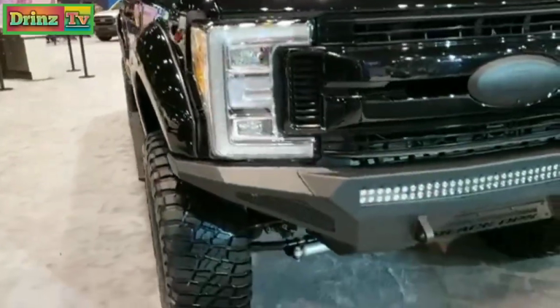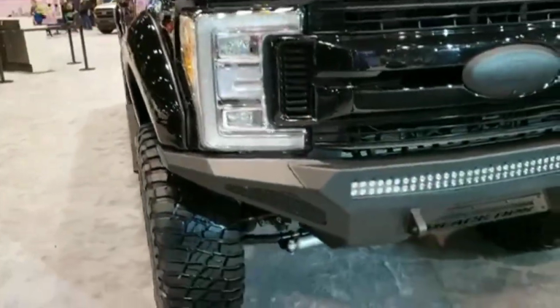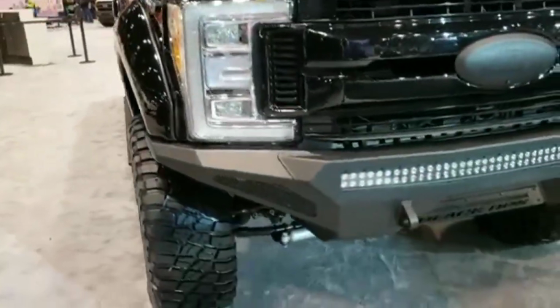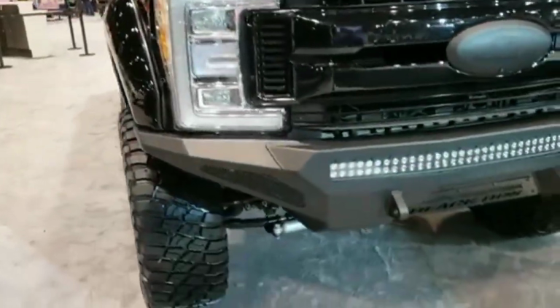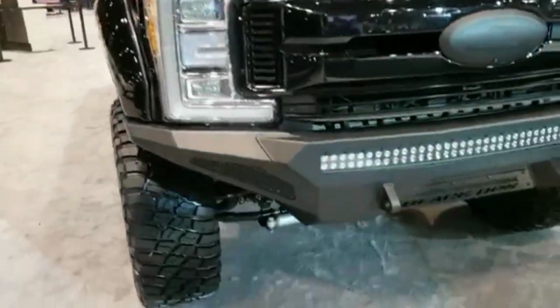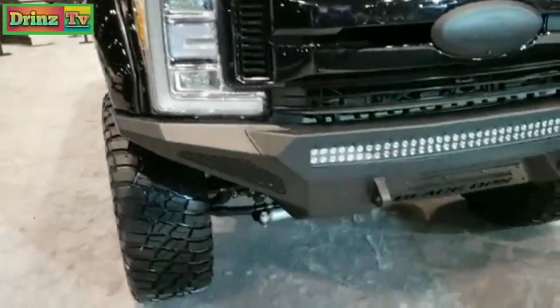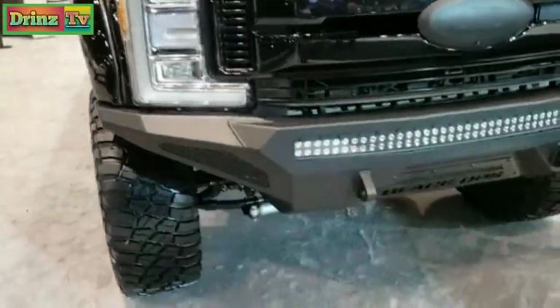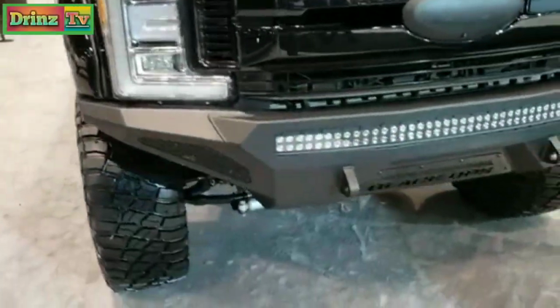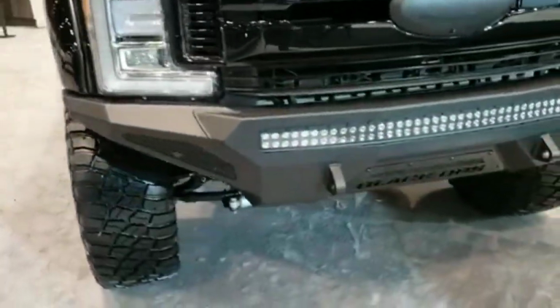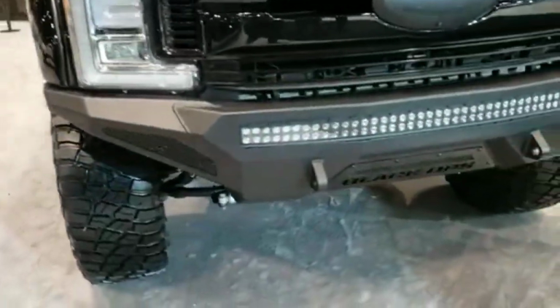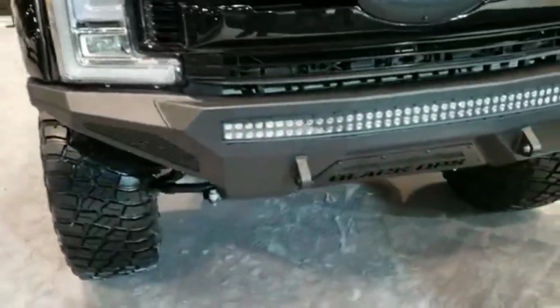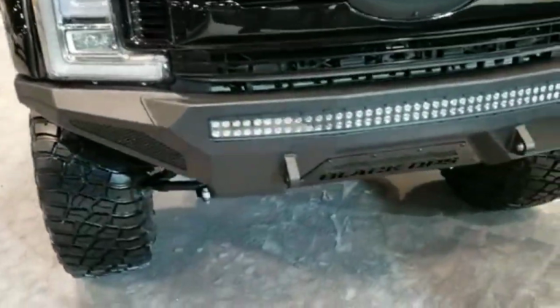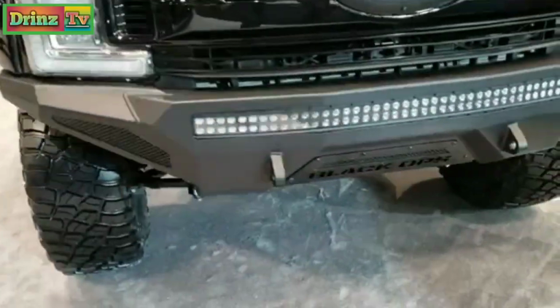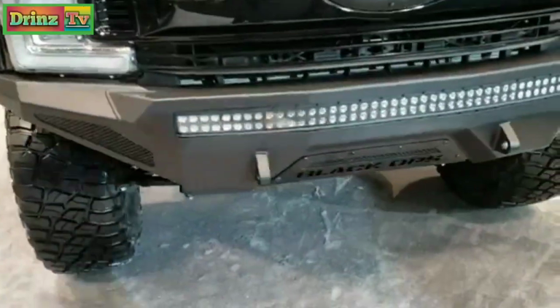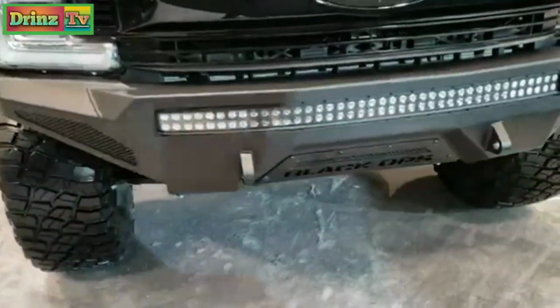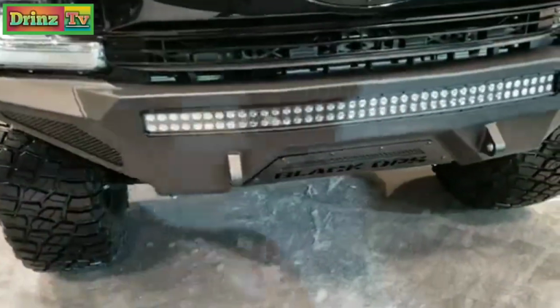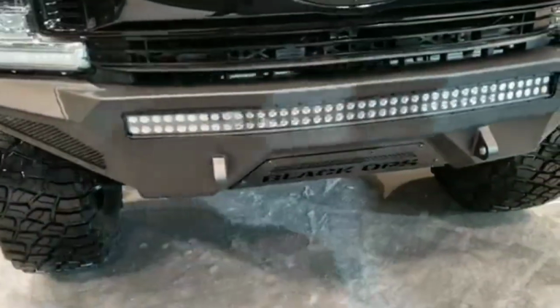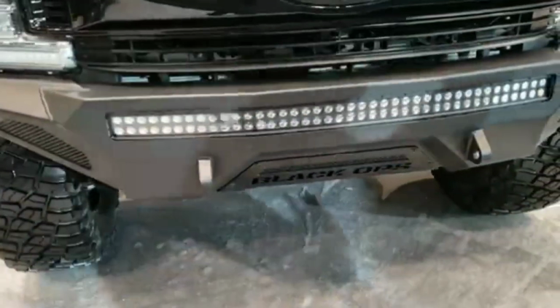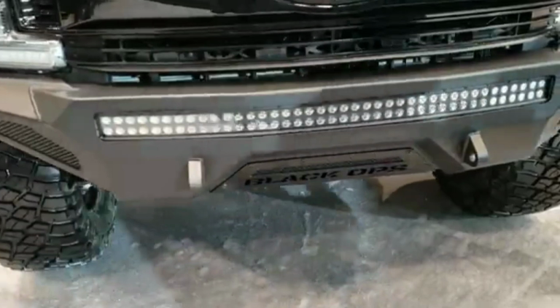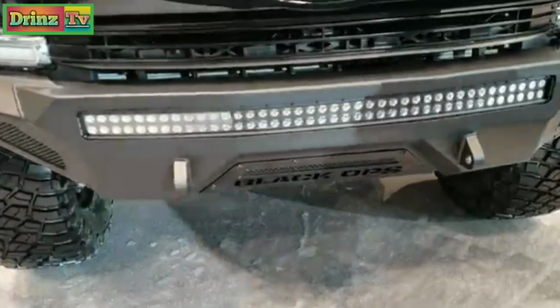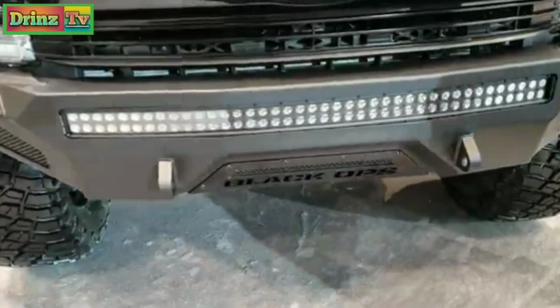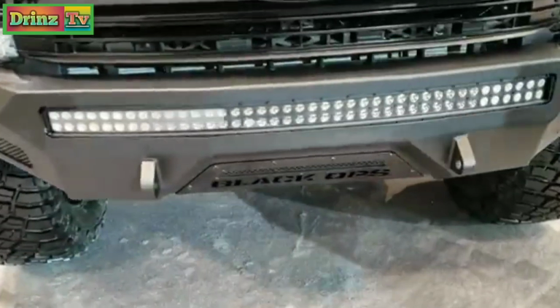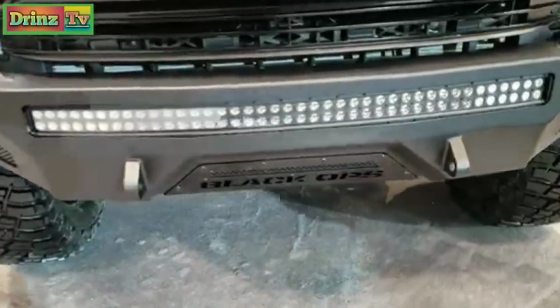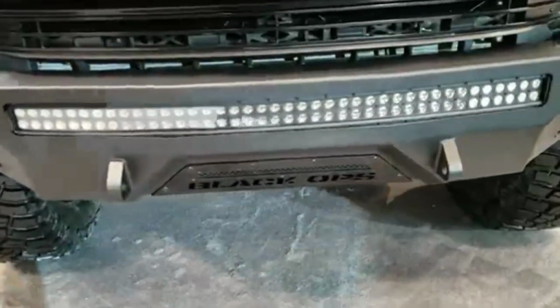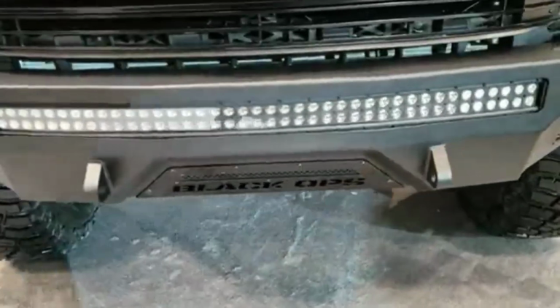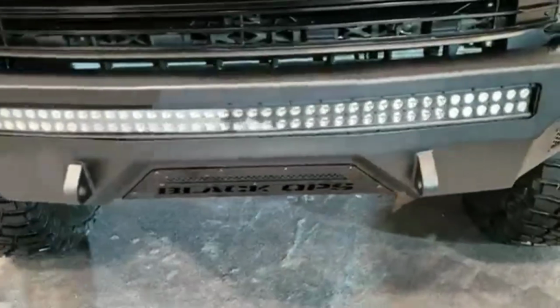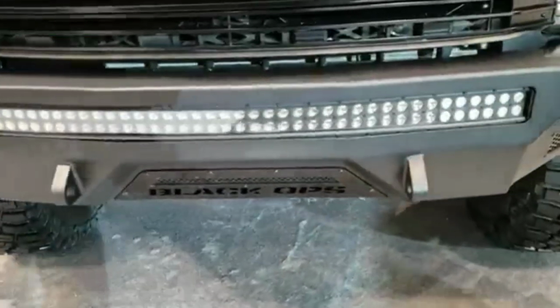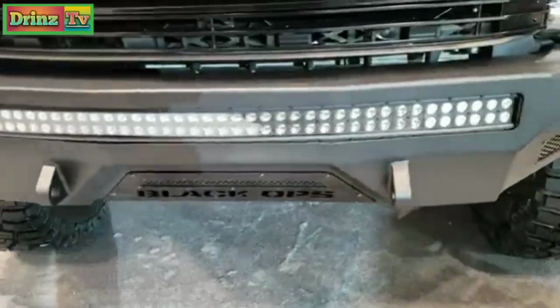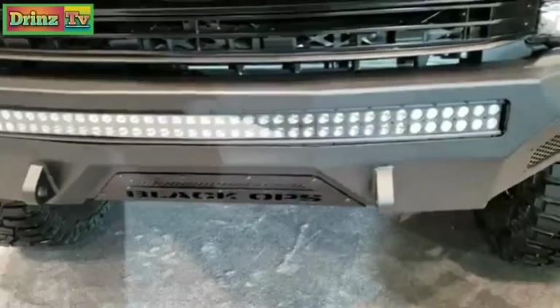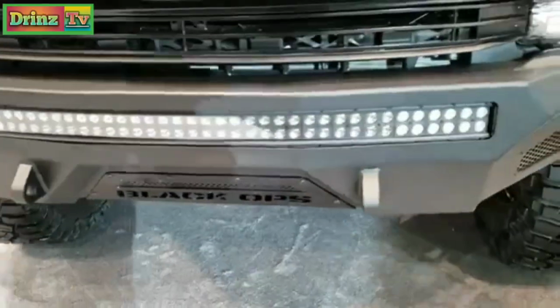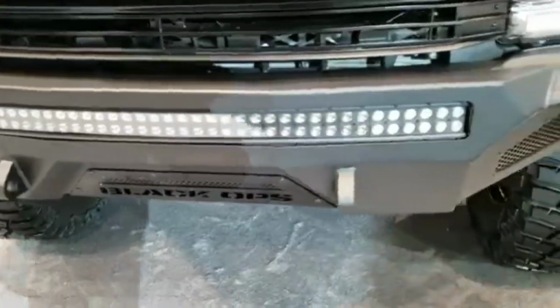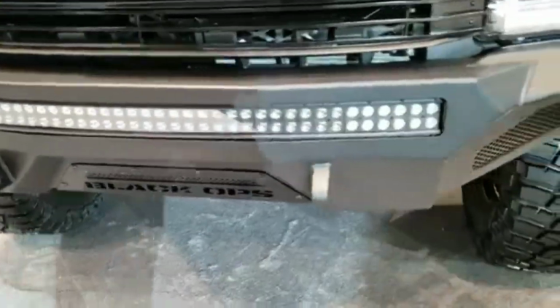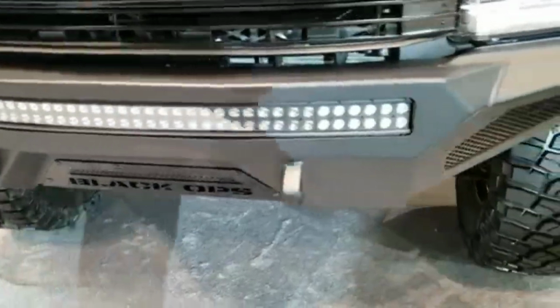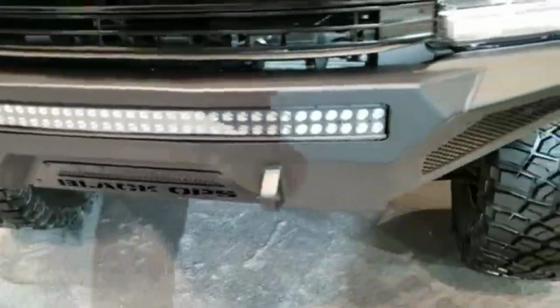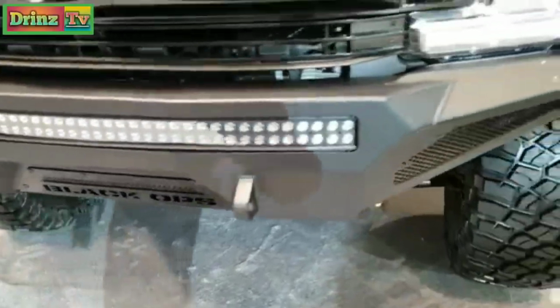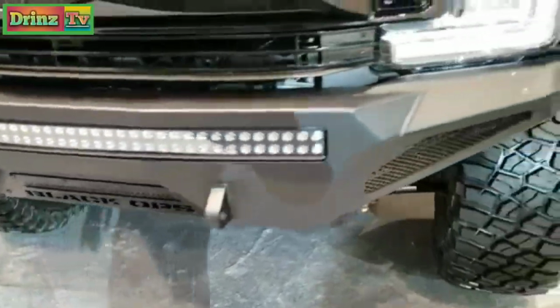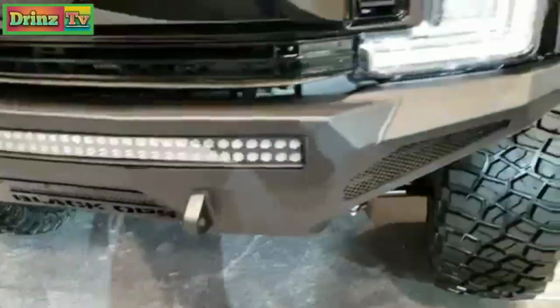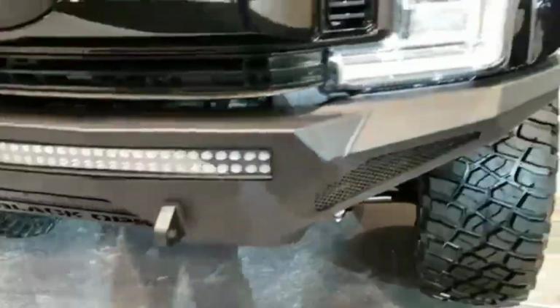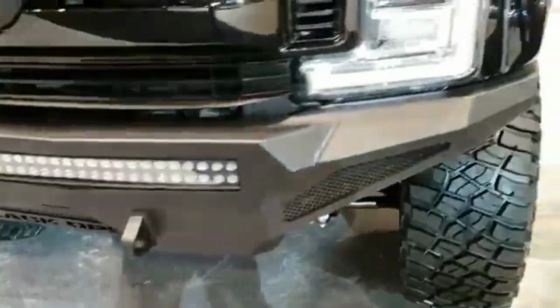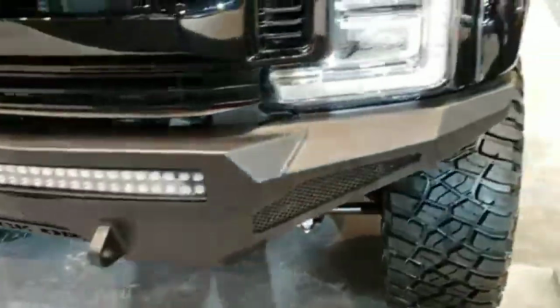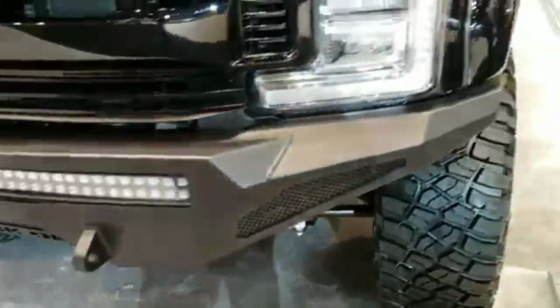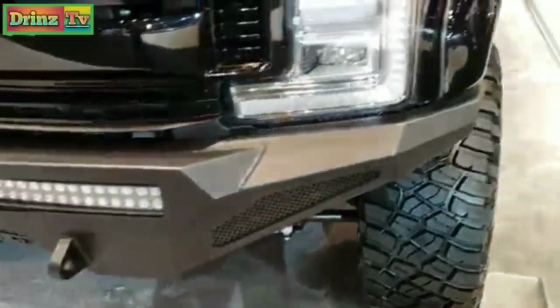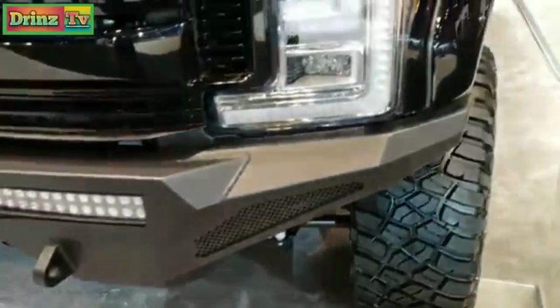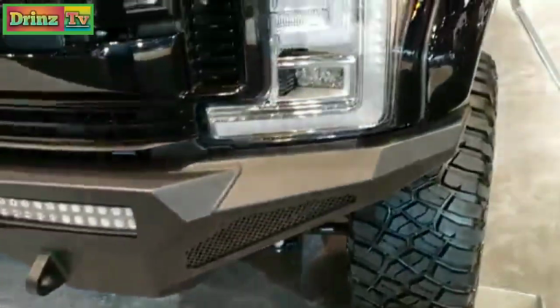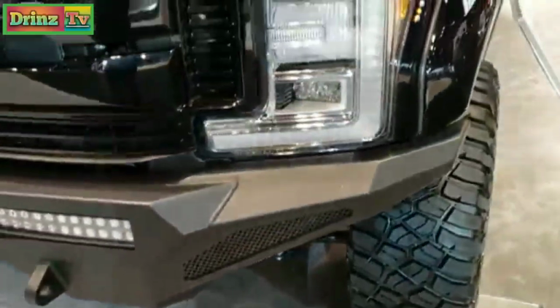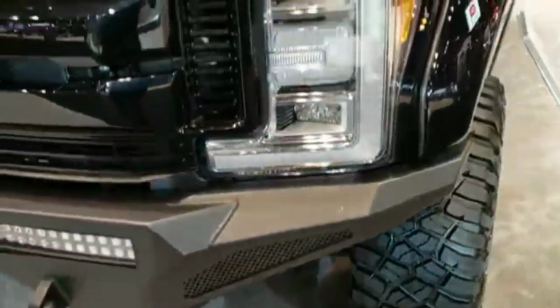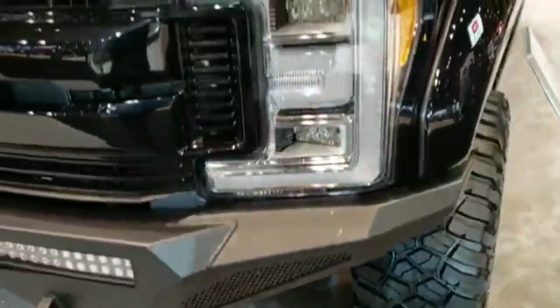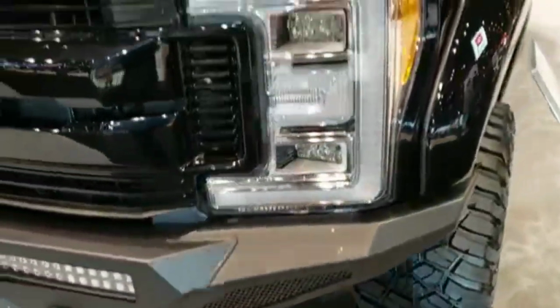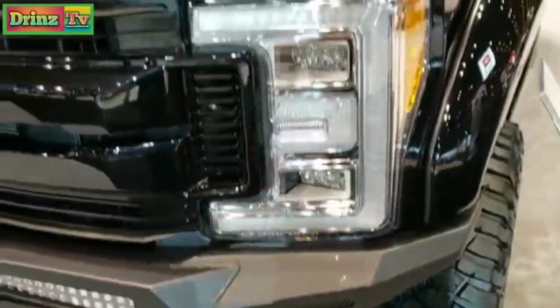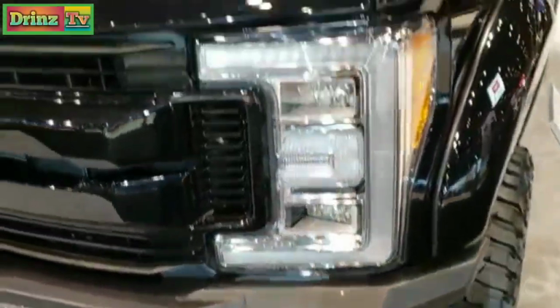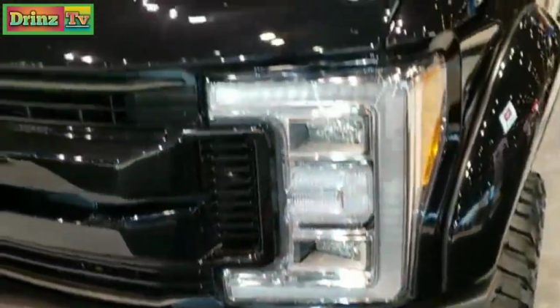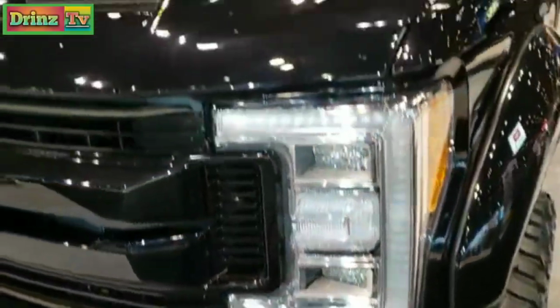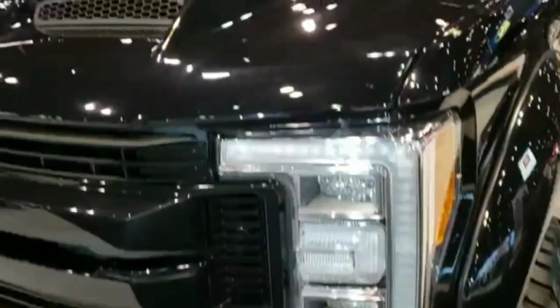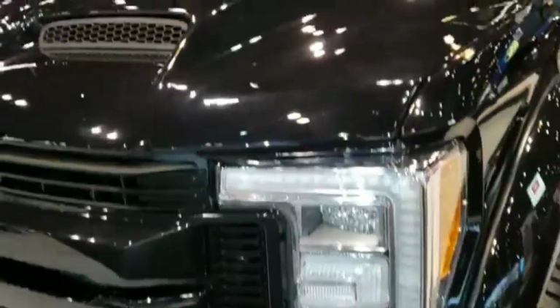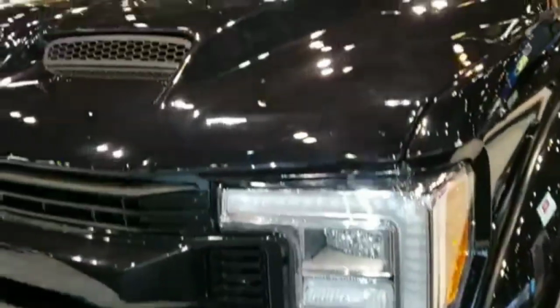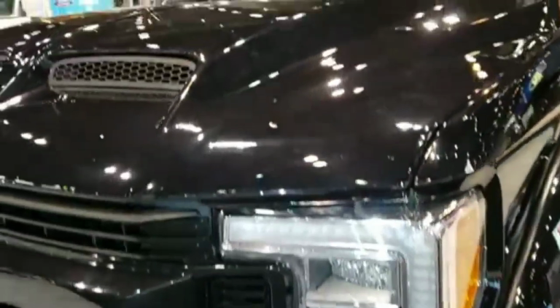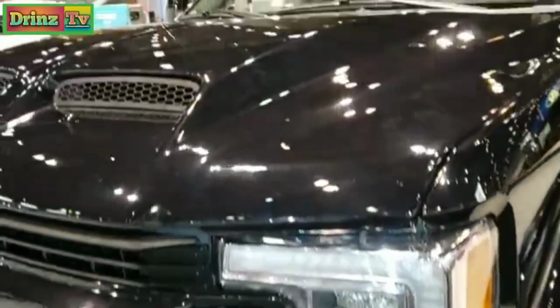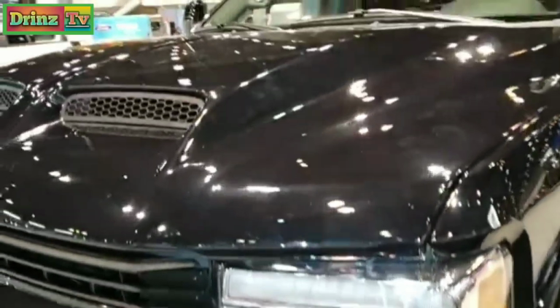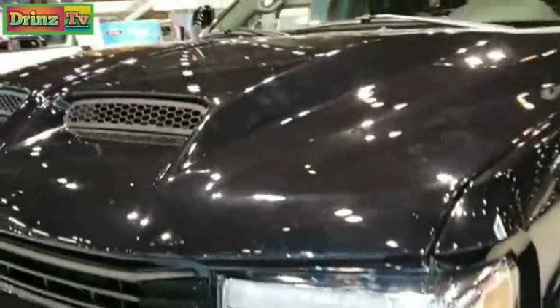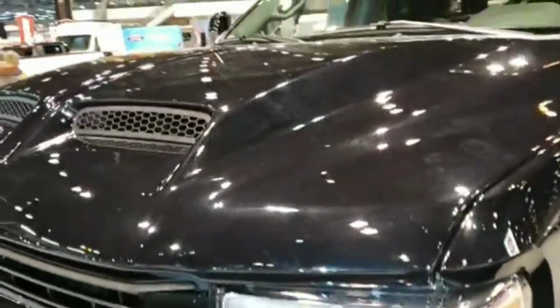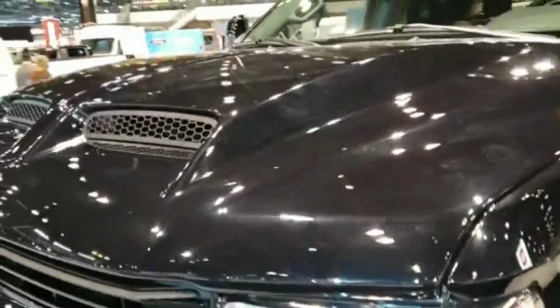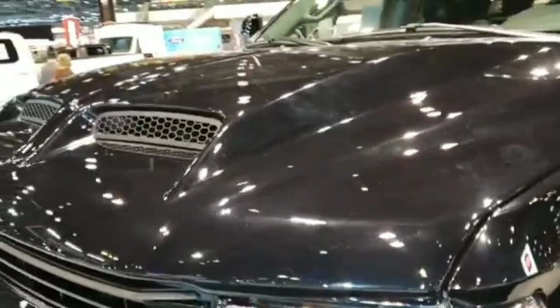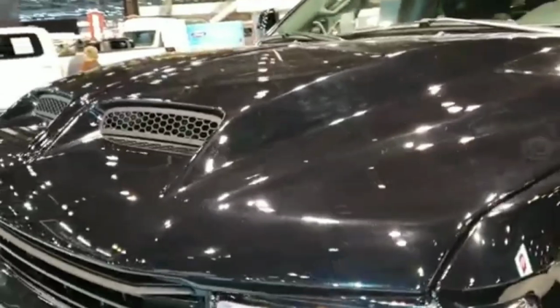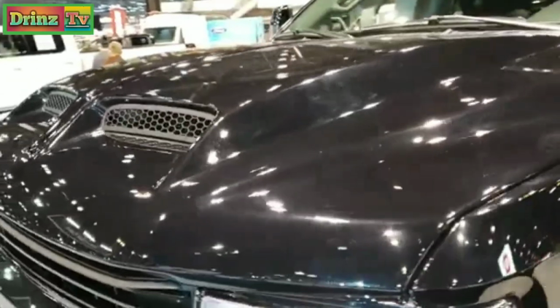There's a heavy-duty metal front bumper with an LED light bar and LED running lights. It's also got the cowl induction hood.